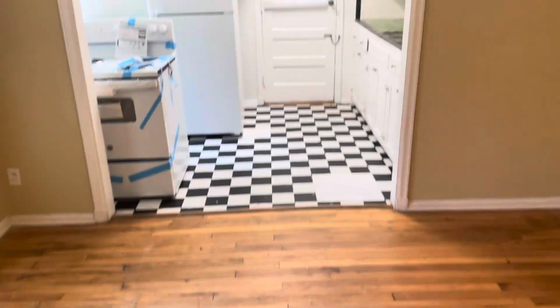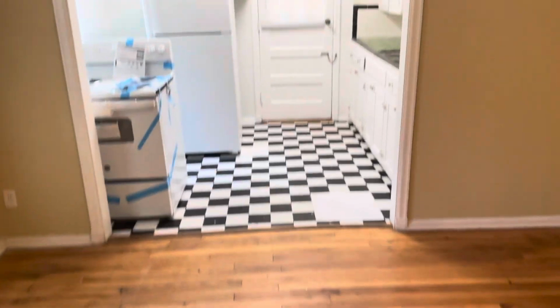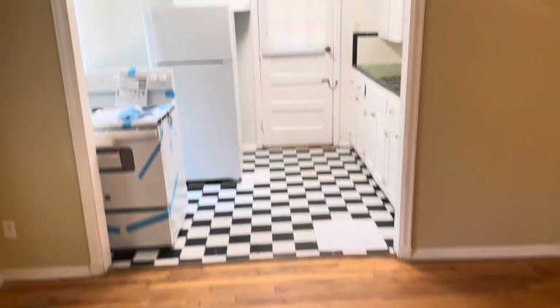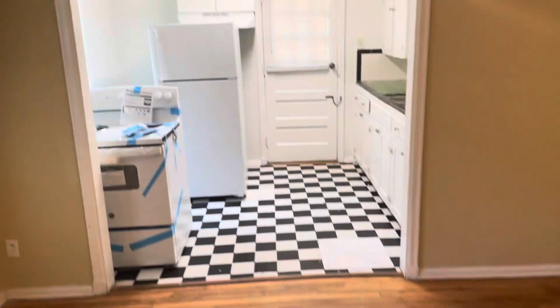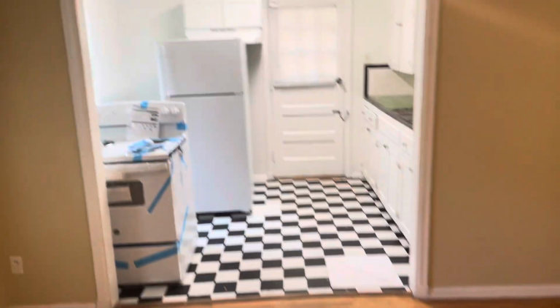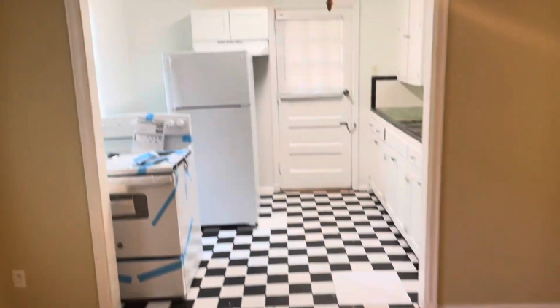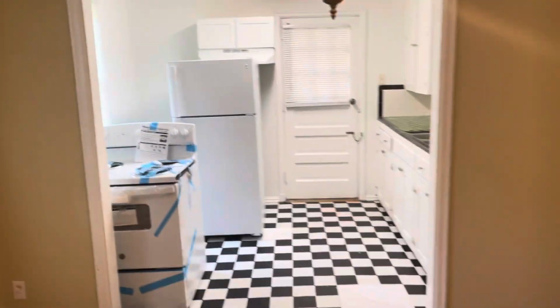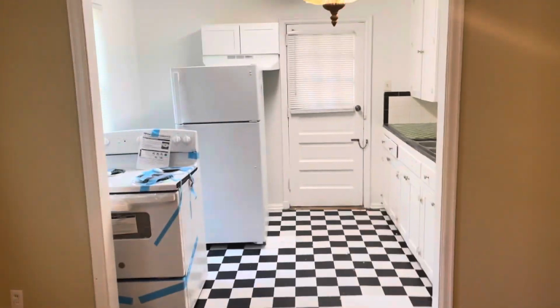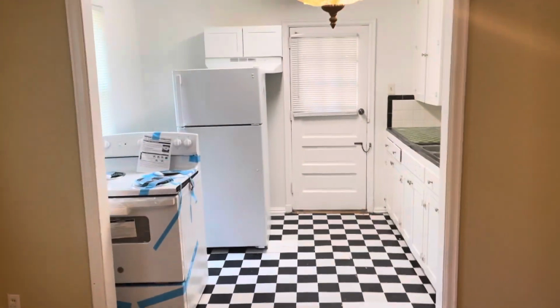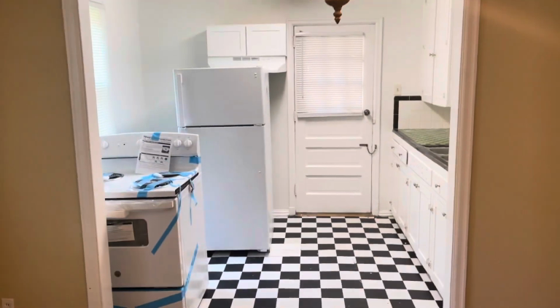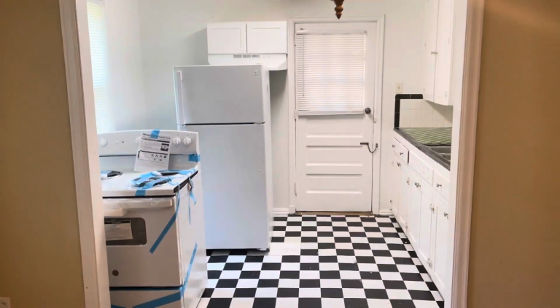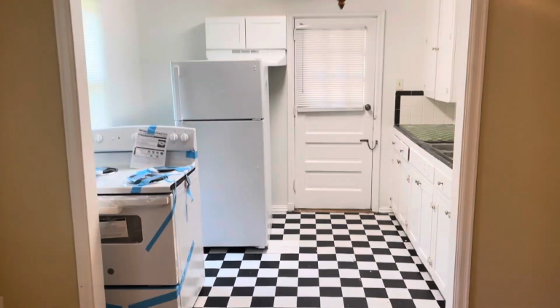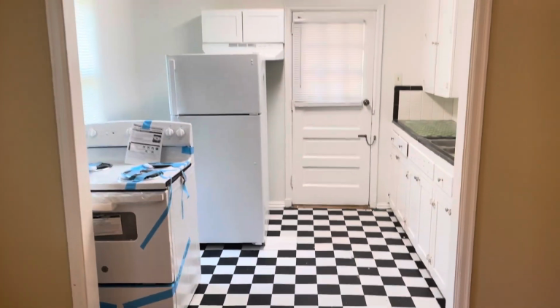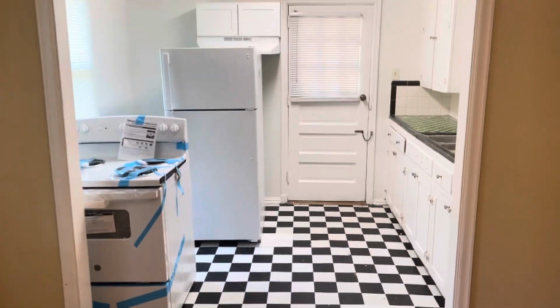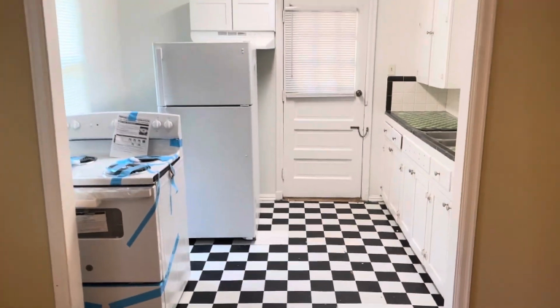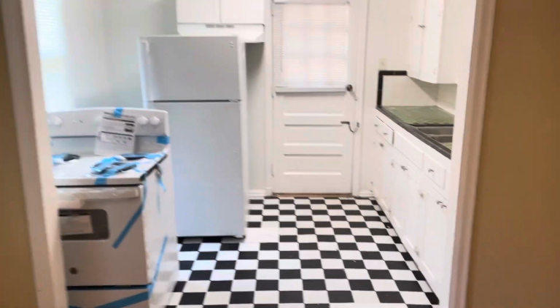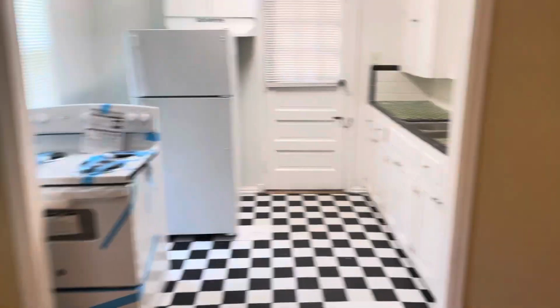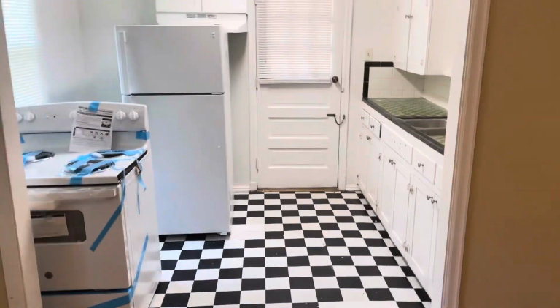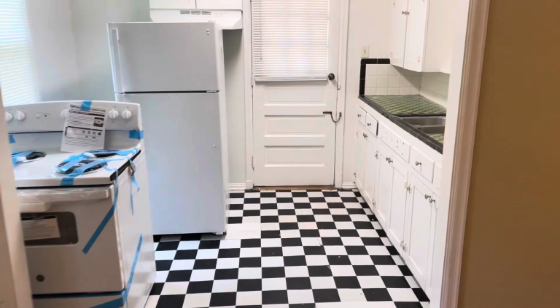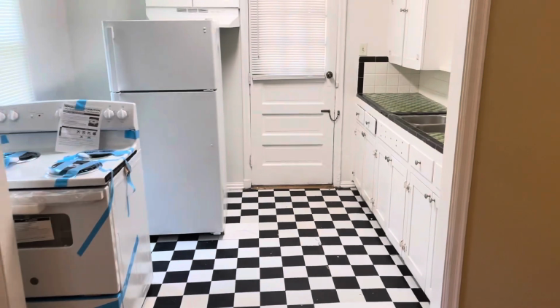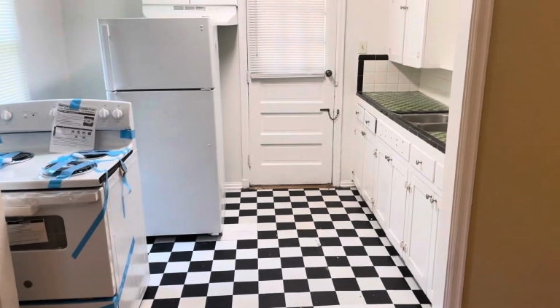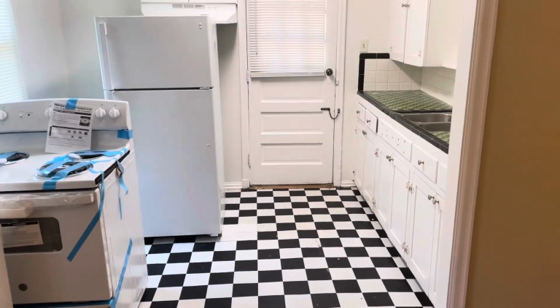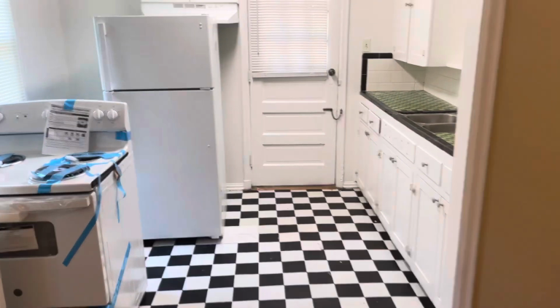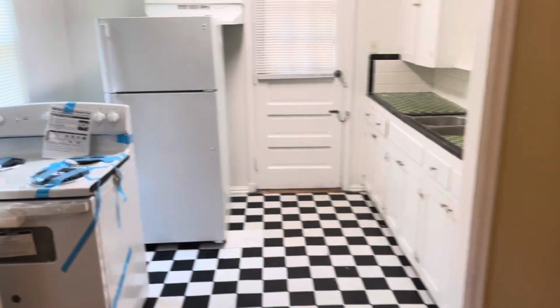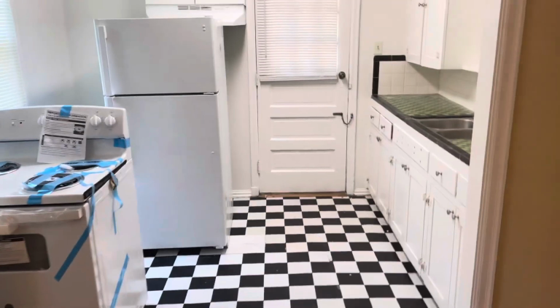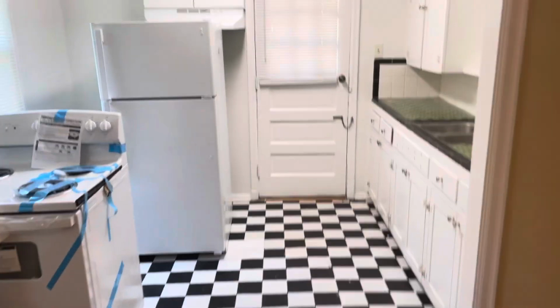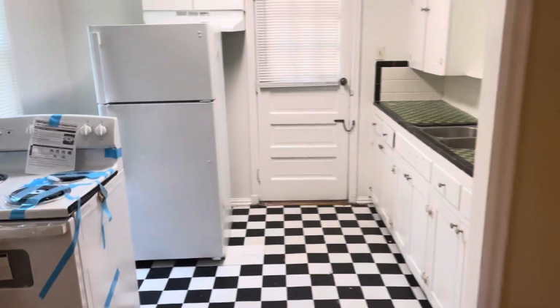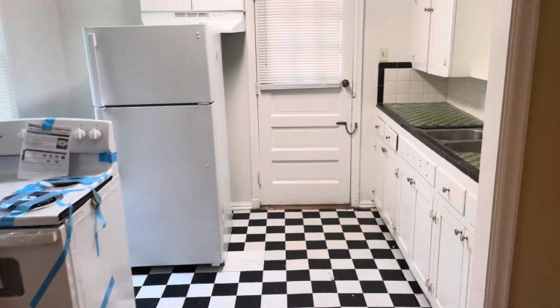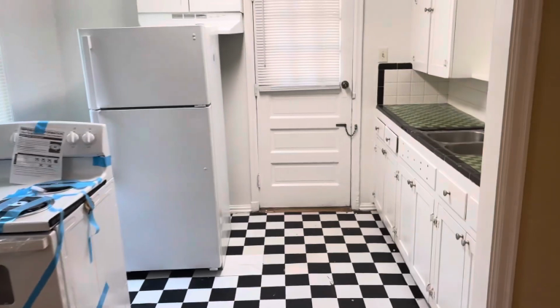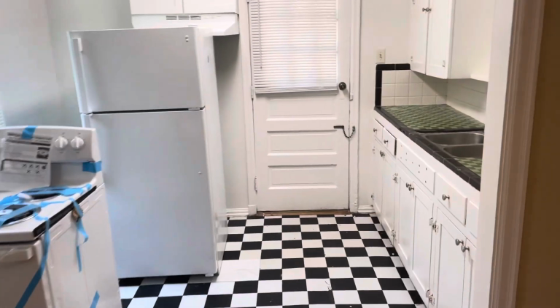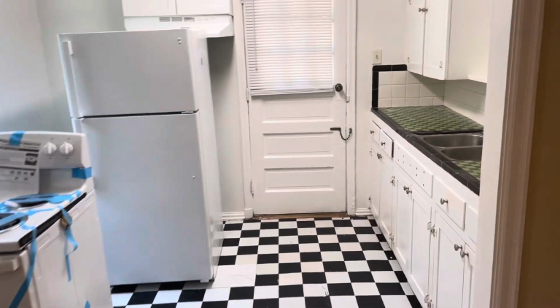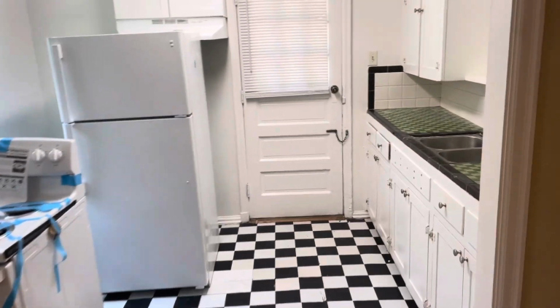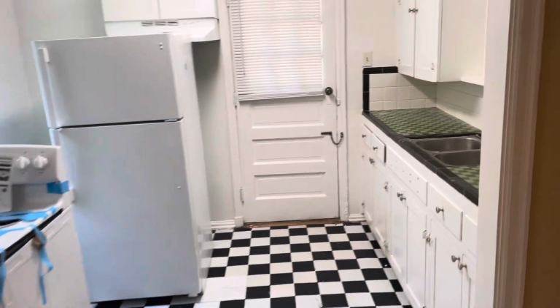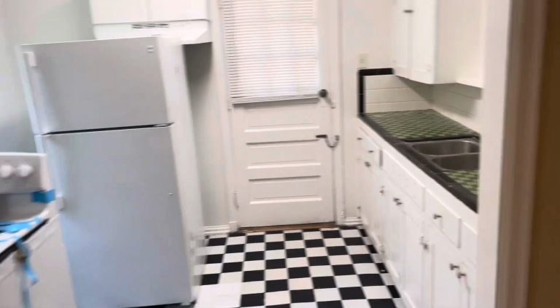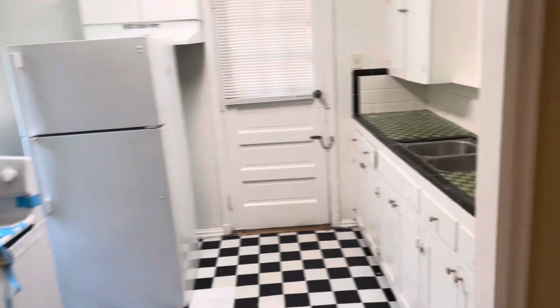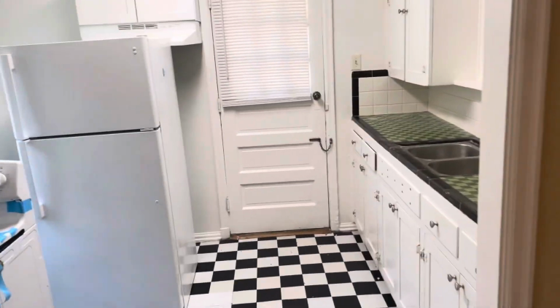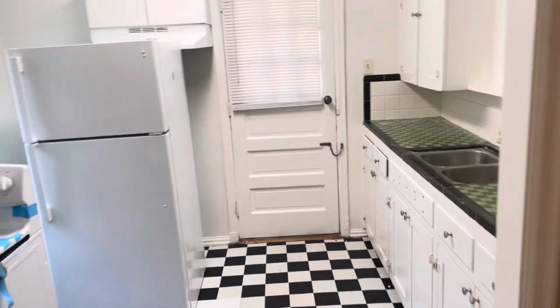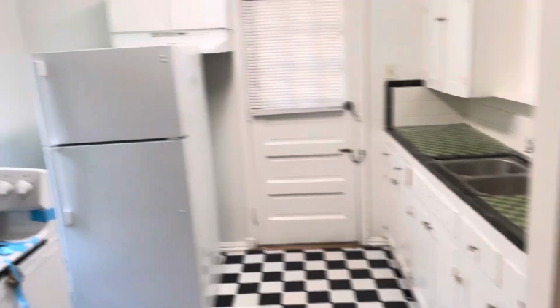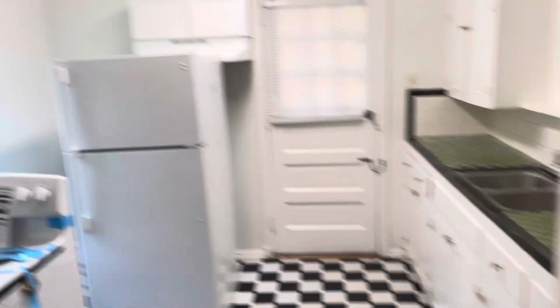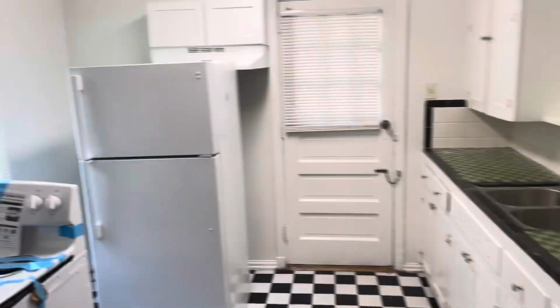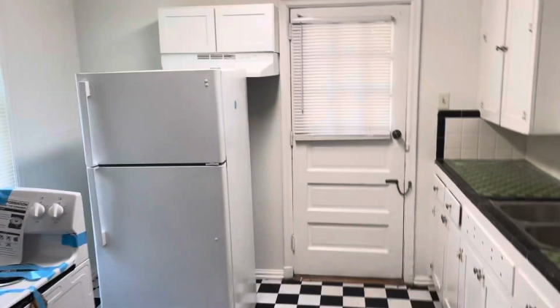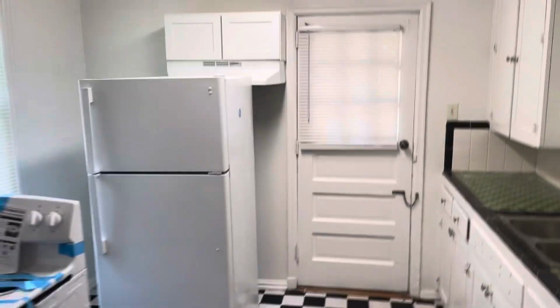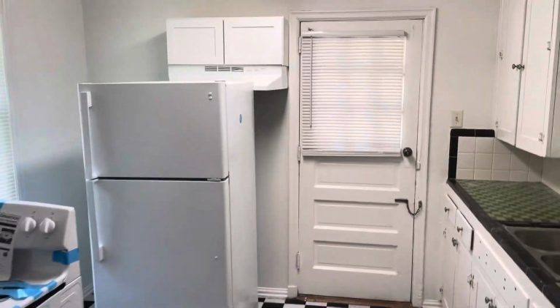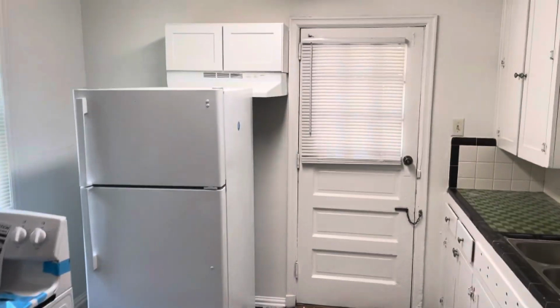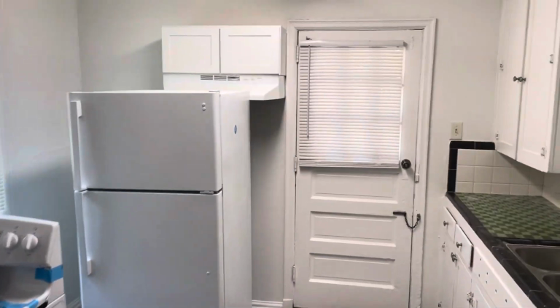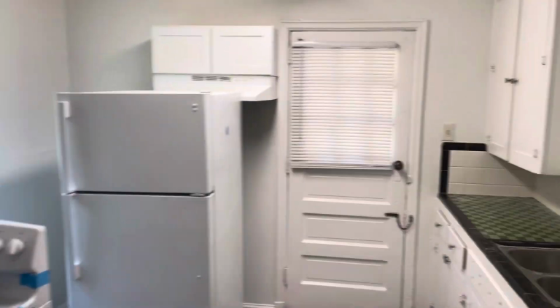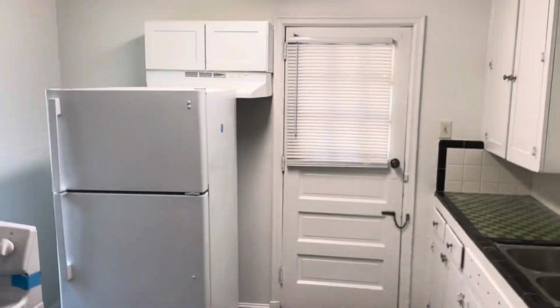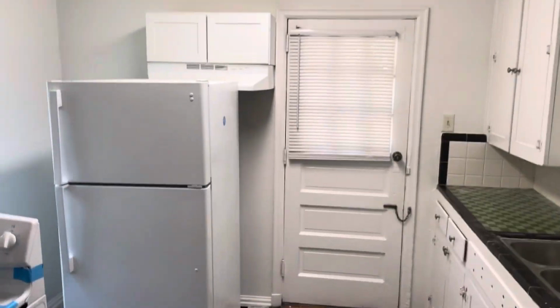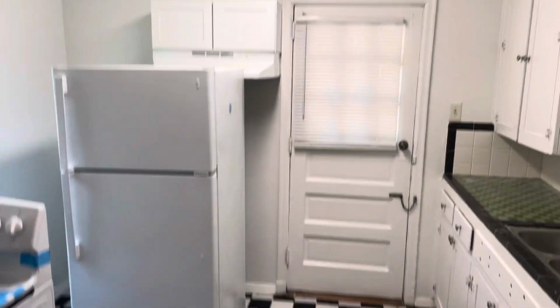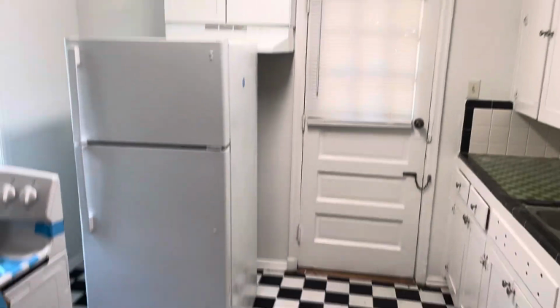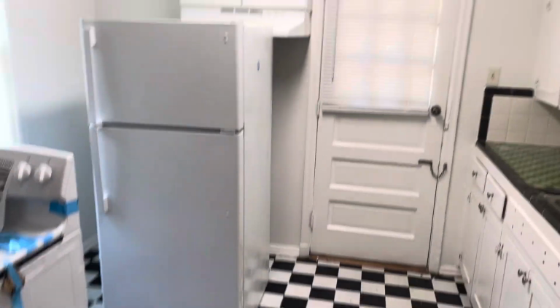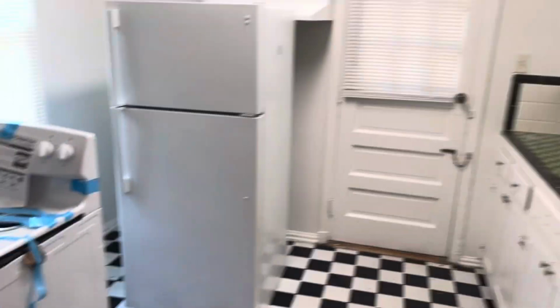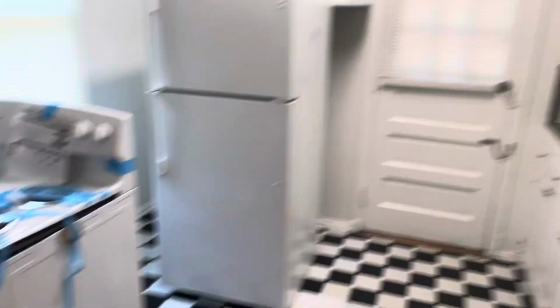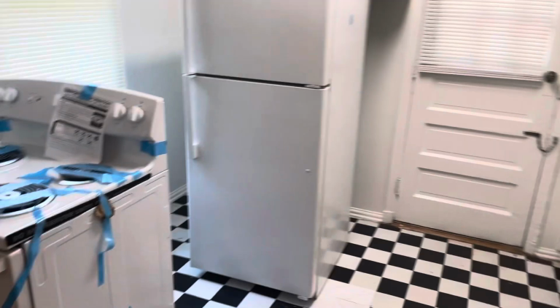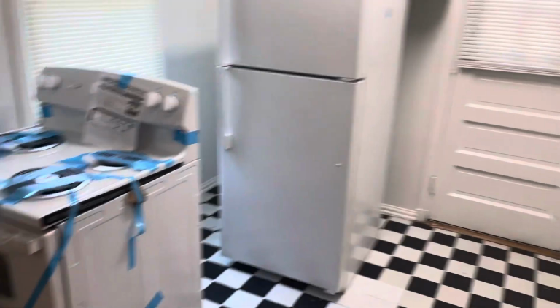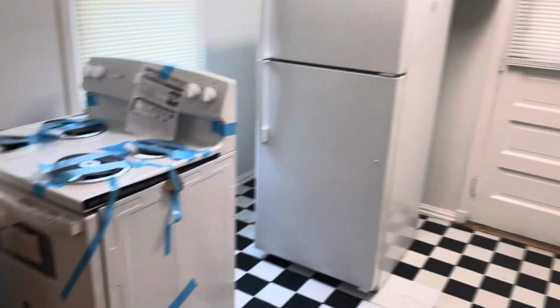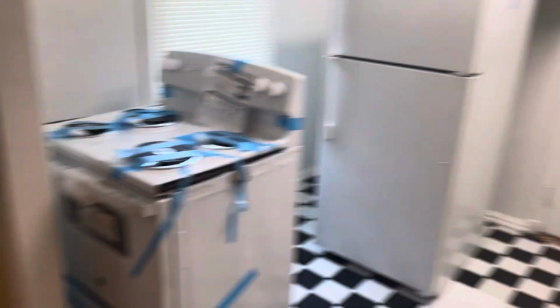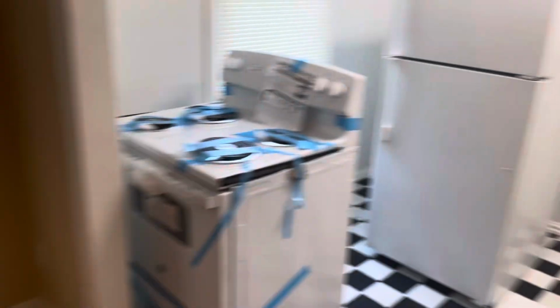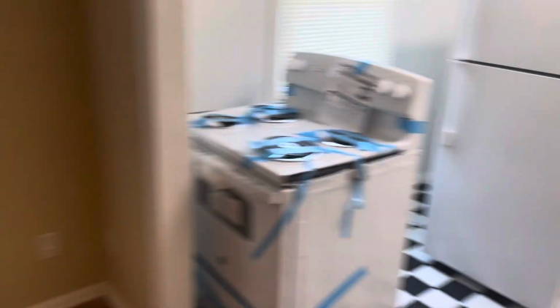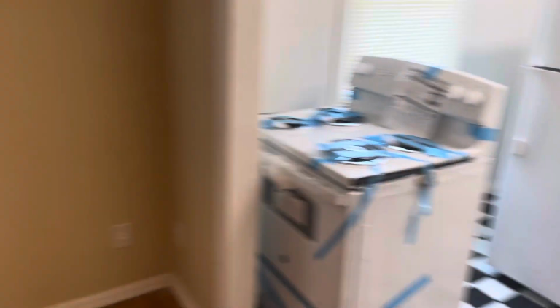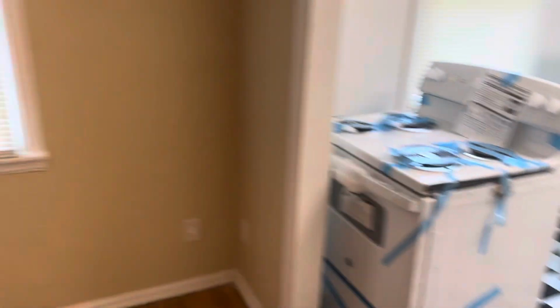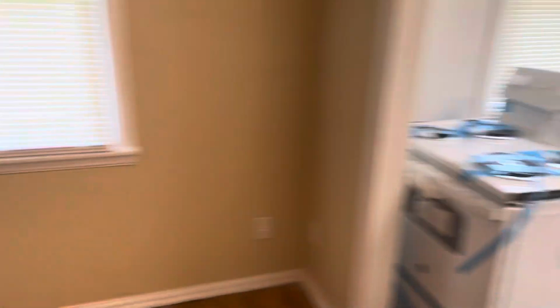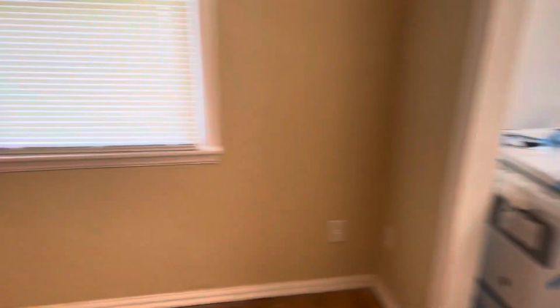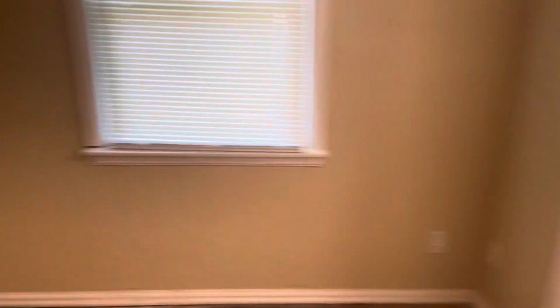Kitchen here. New stove just got delivered — they'll have it installed before move-in. Mansion fridge.